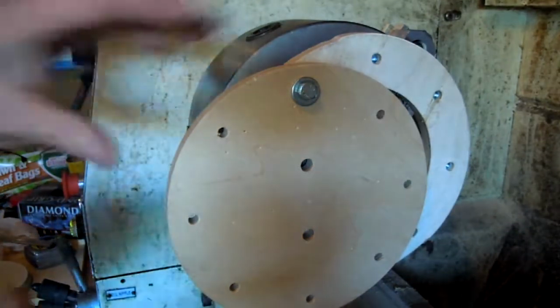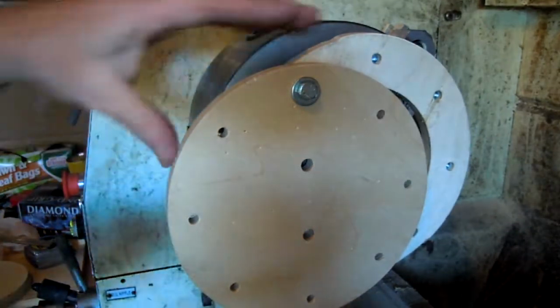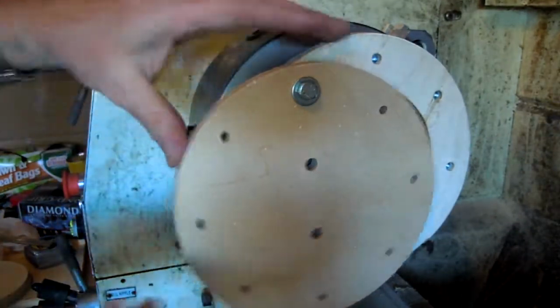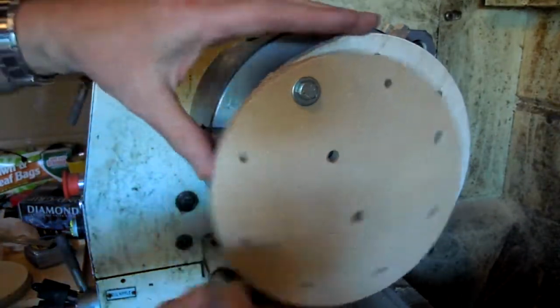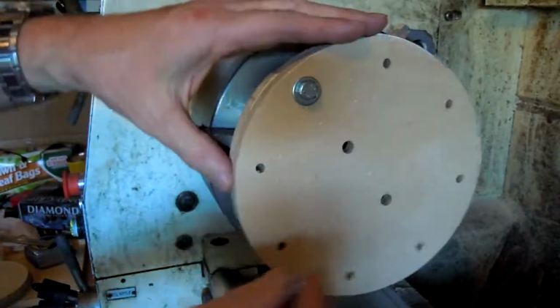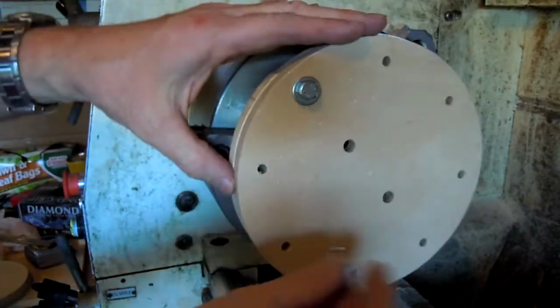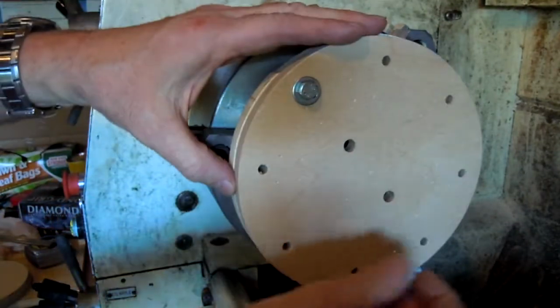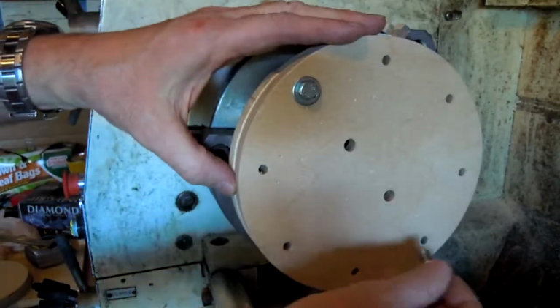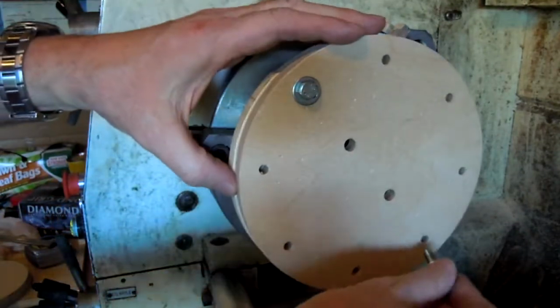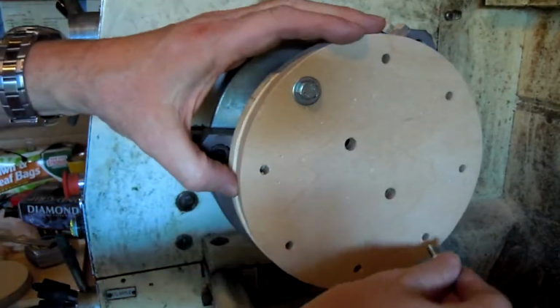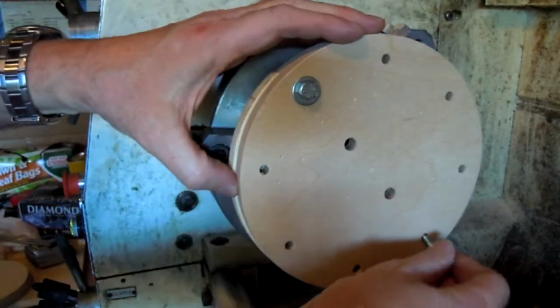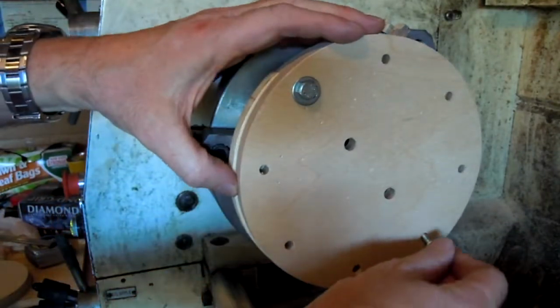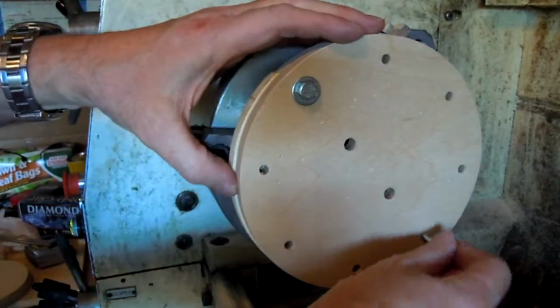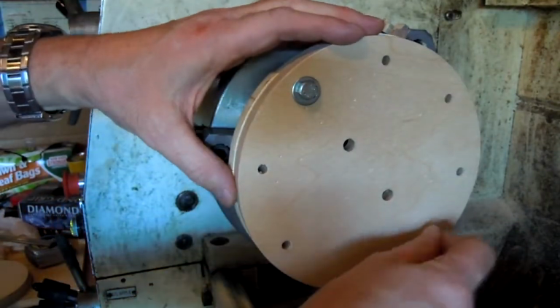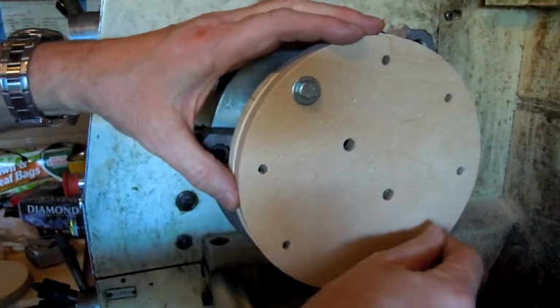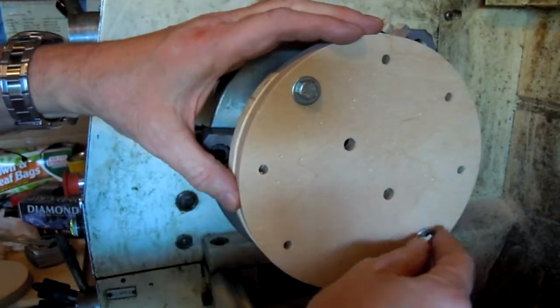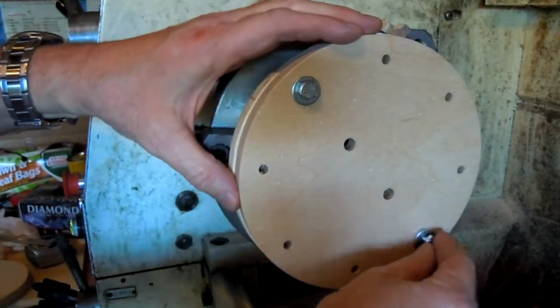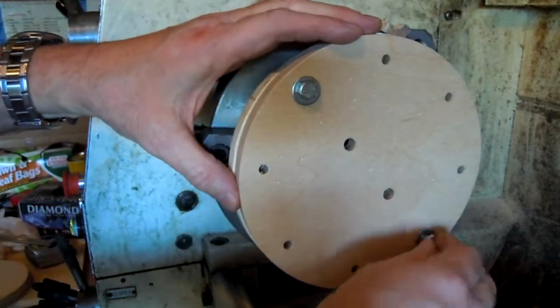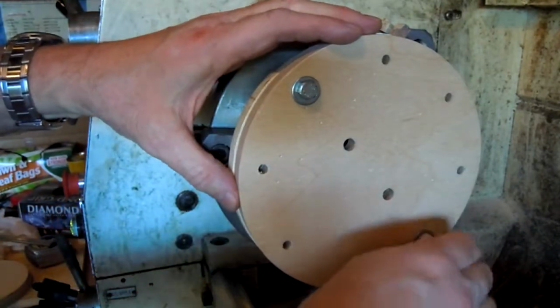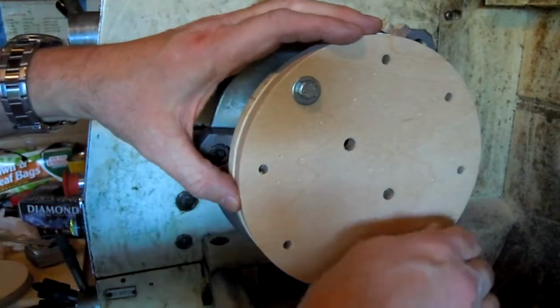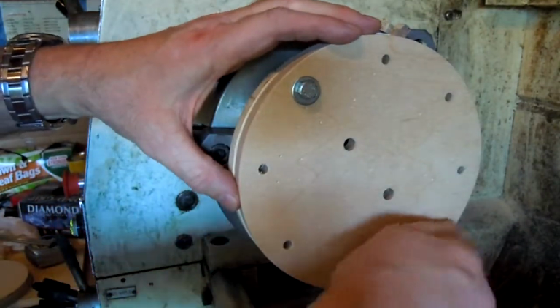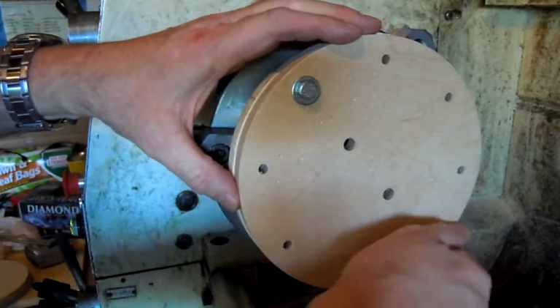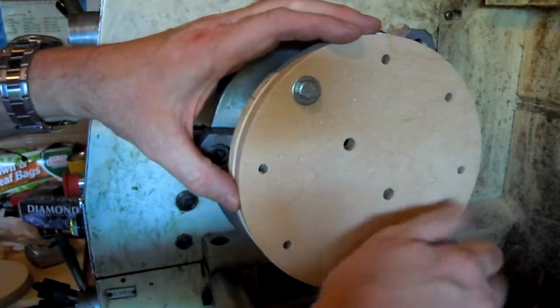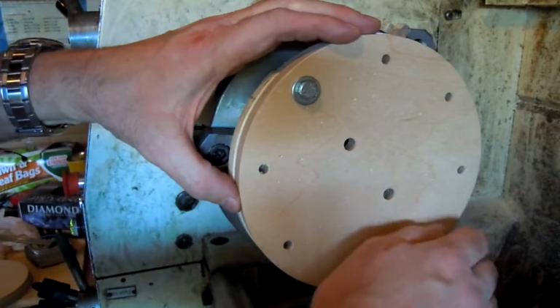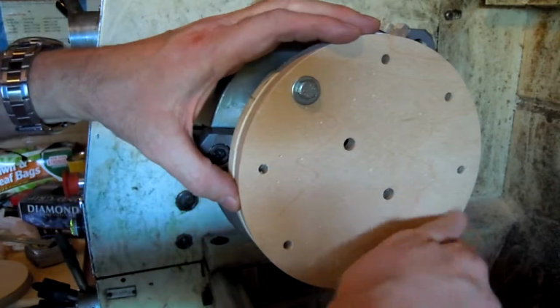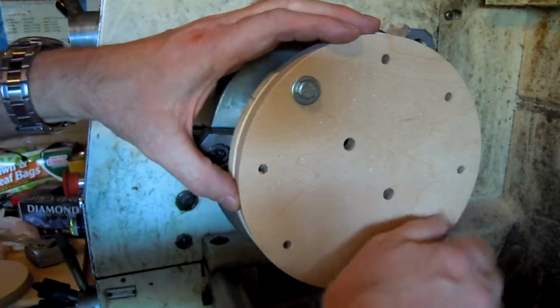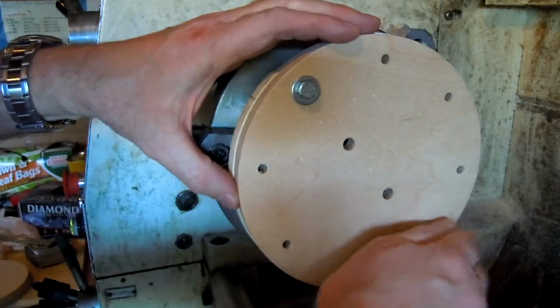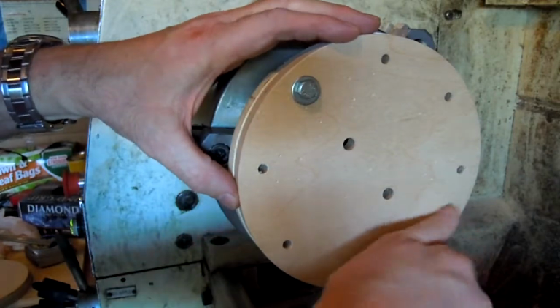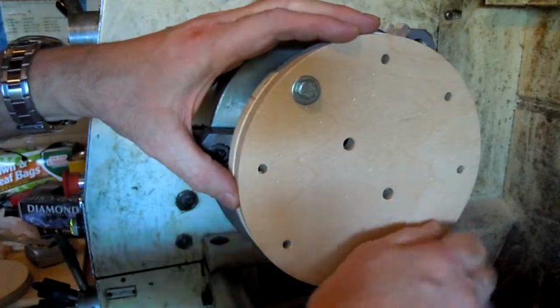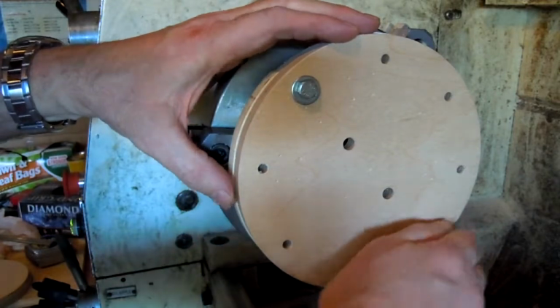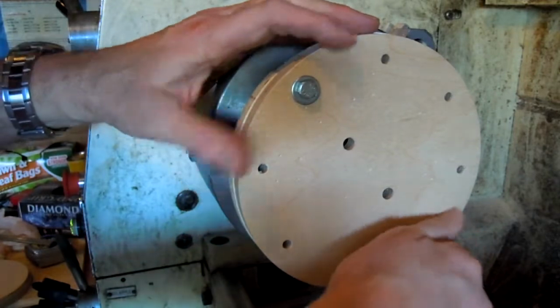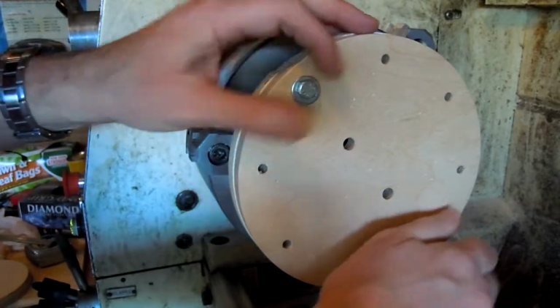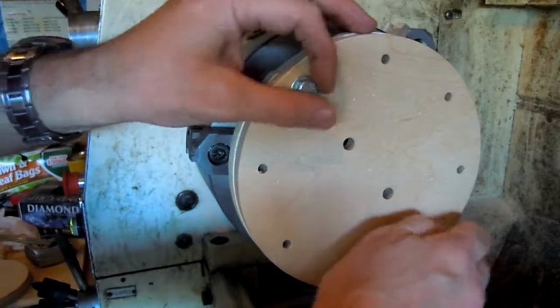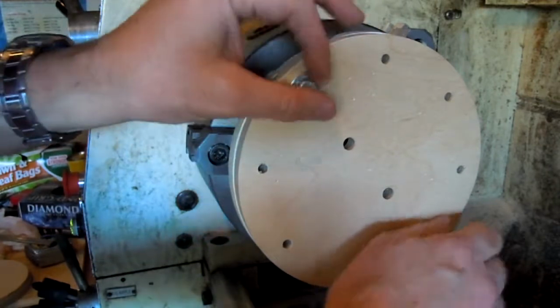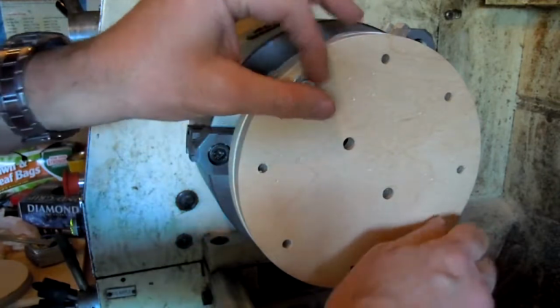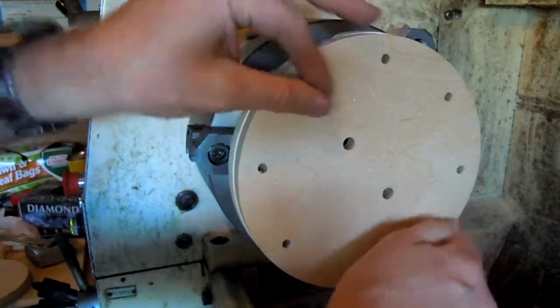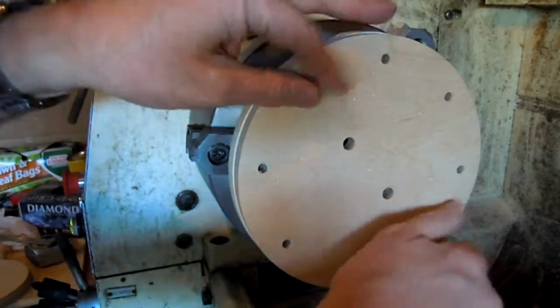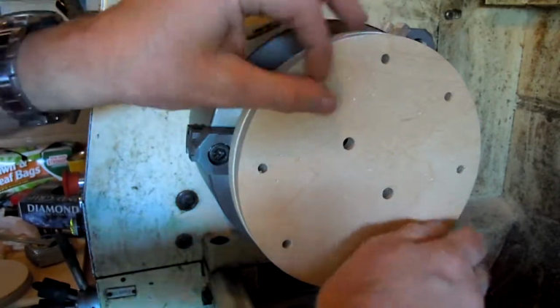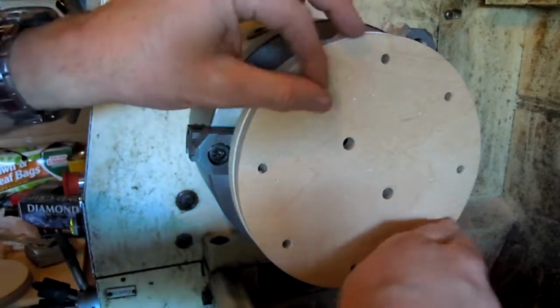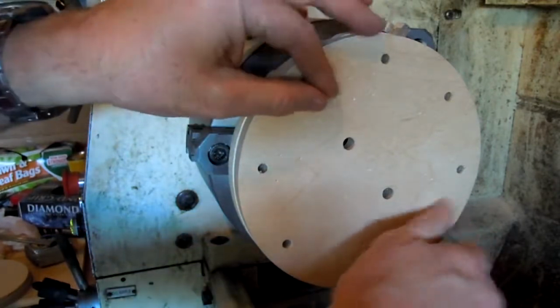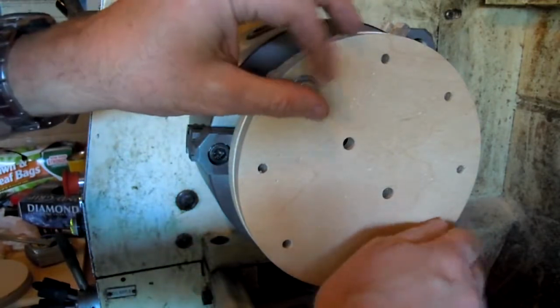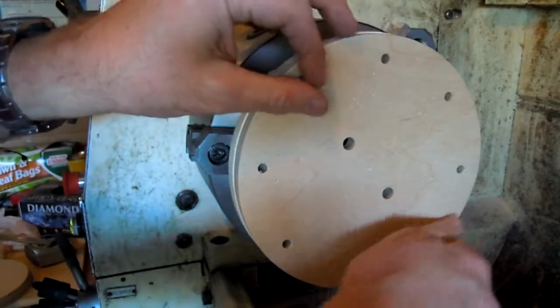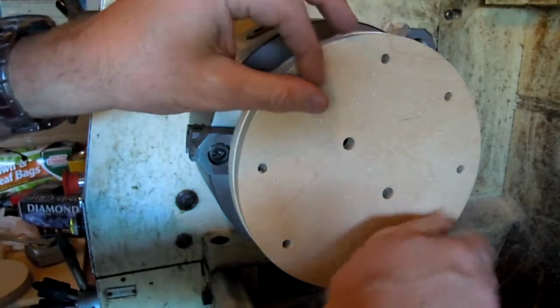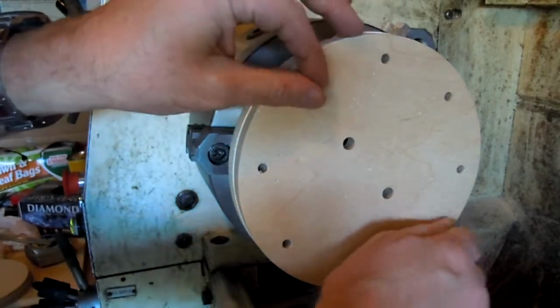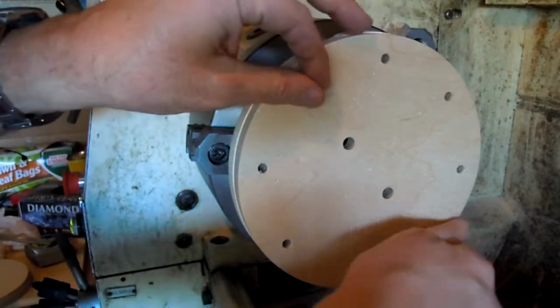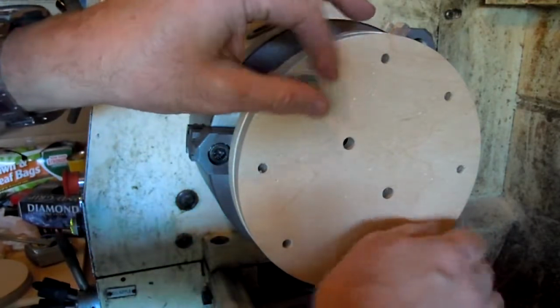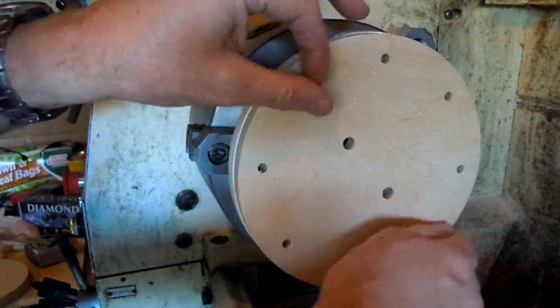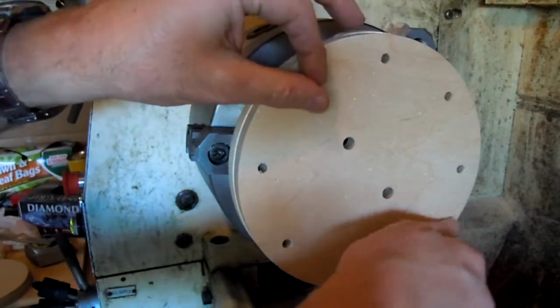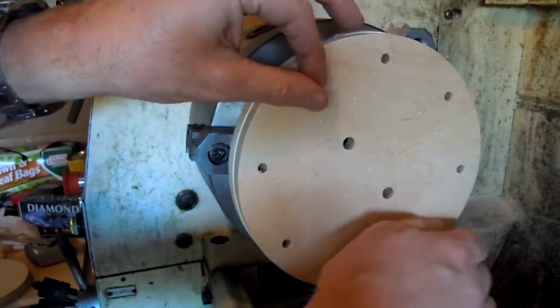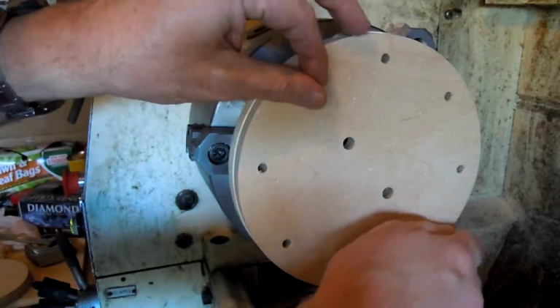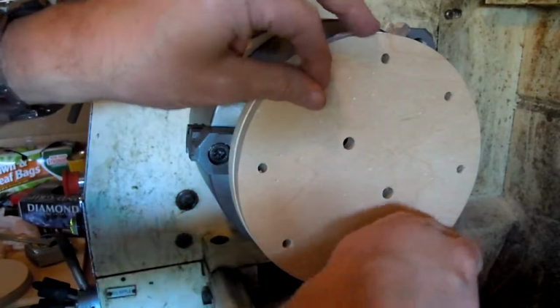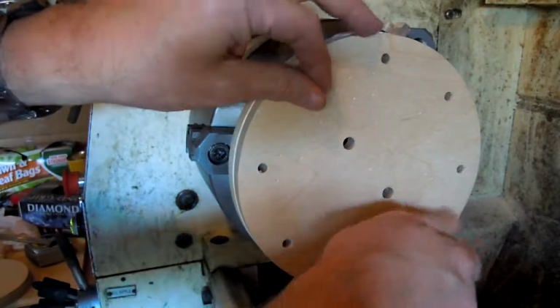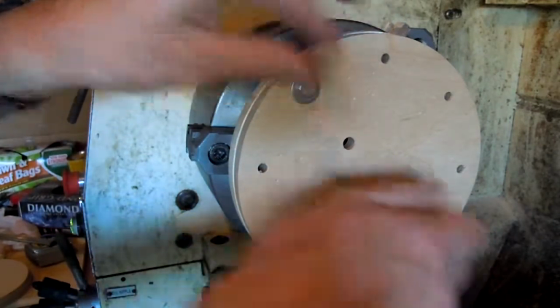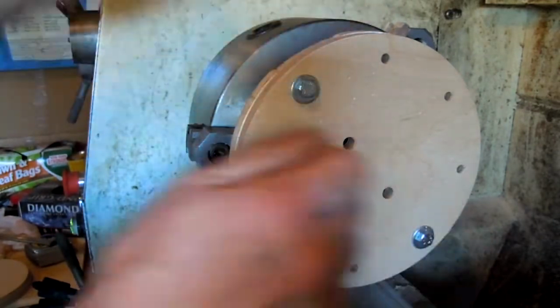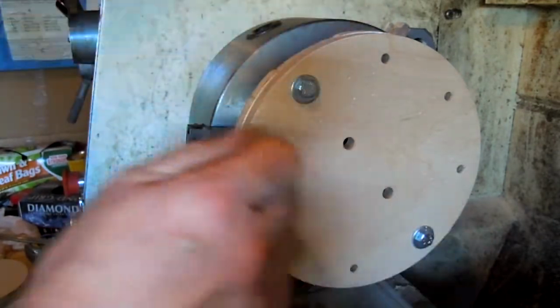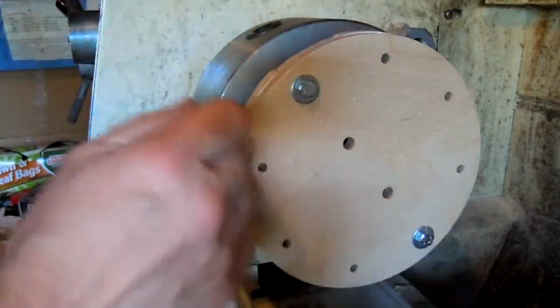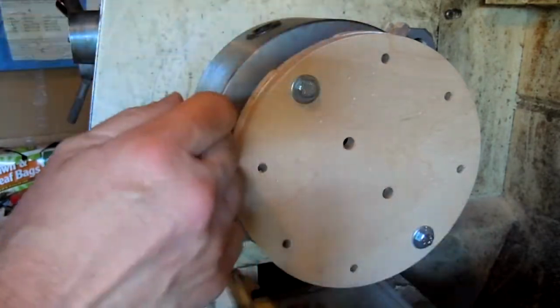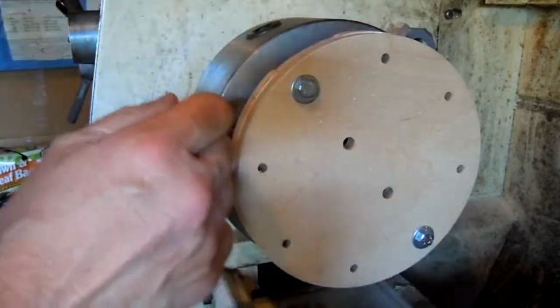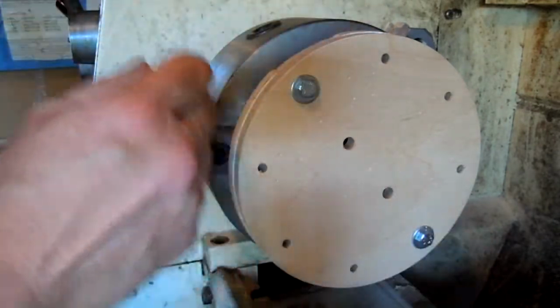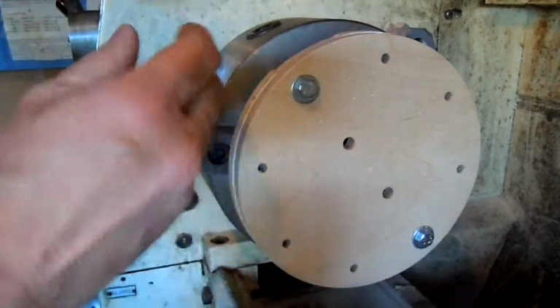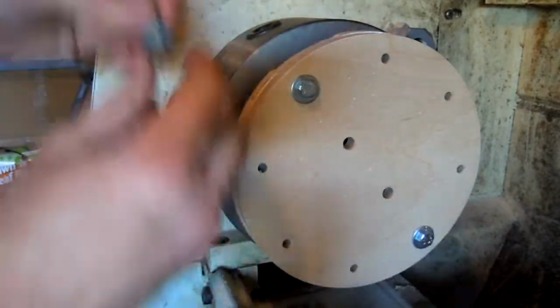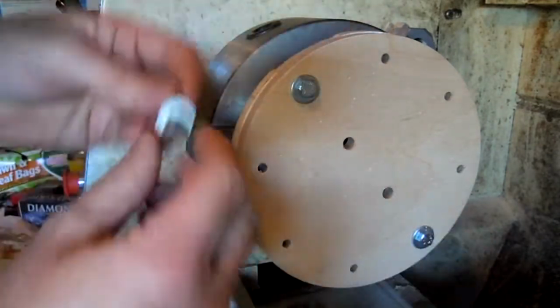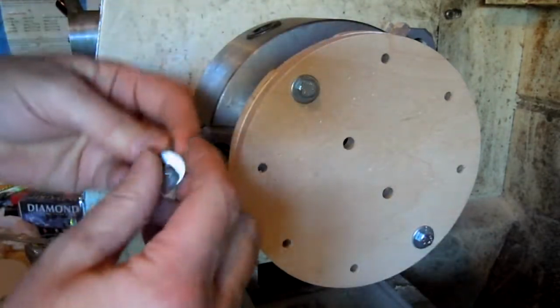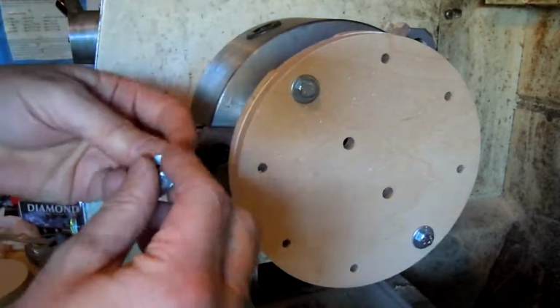Hopefully my camera doesn't fall, but here's how we bolt the bulk plate to the fixture to turn the OD.